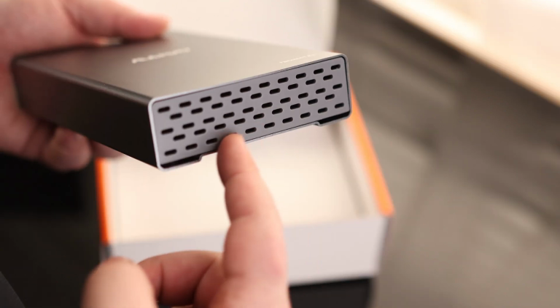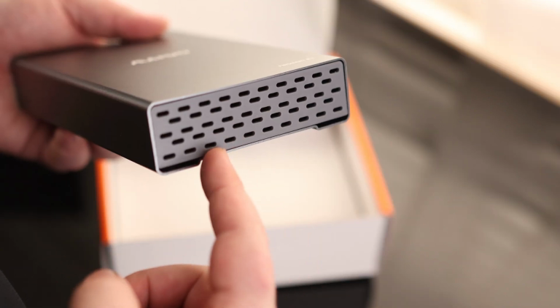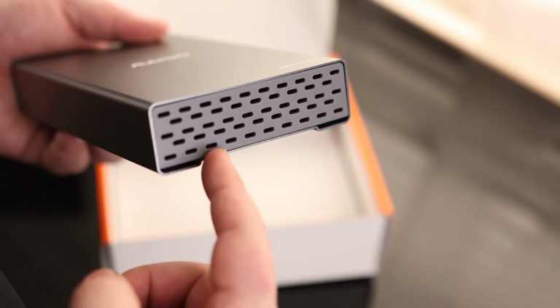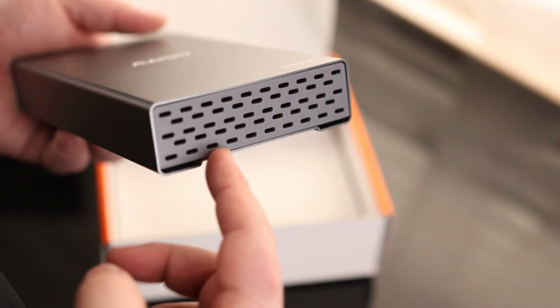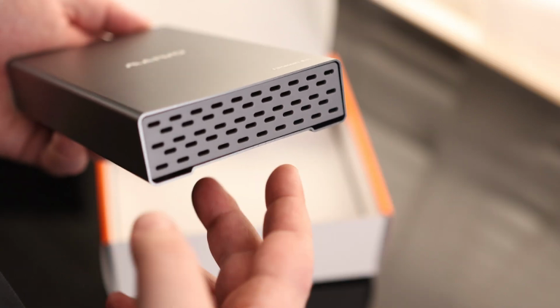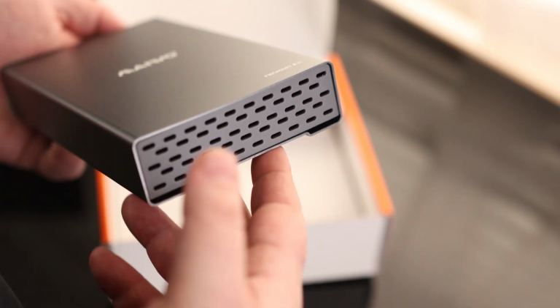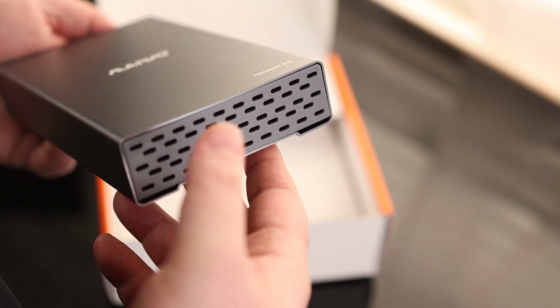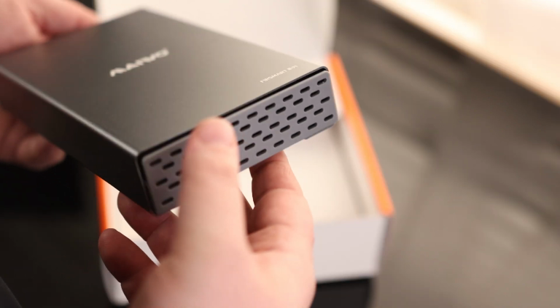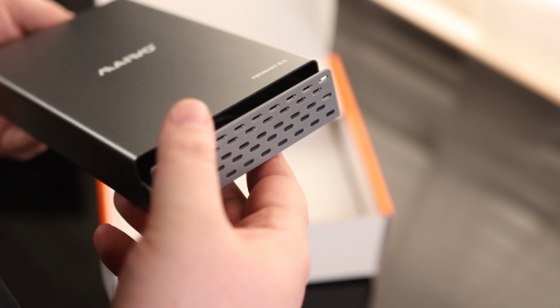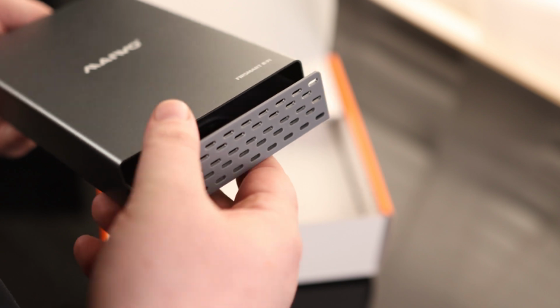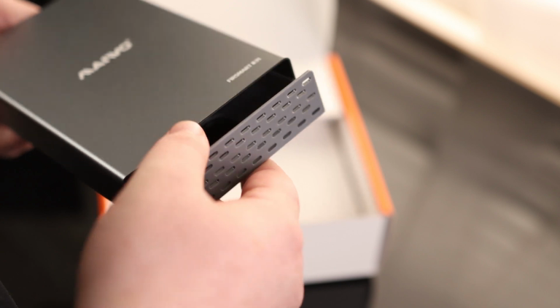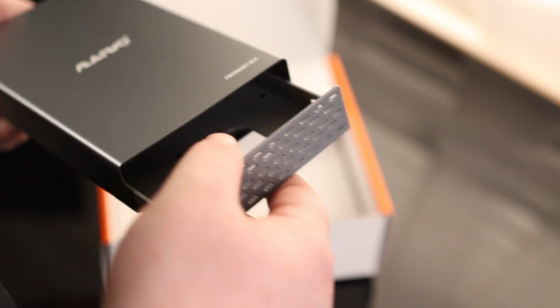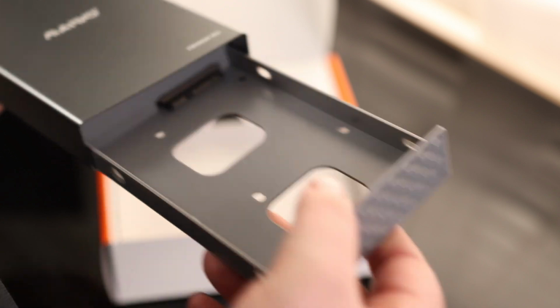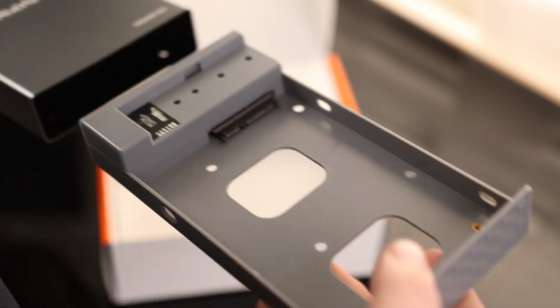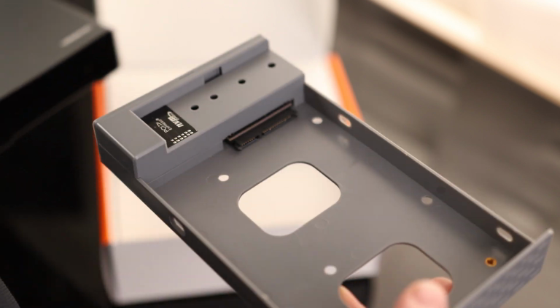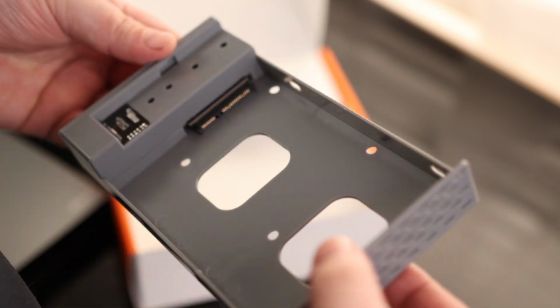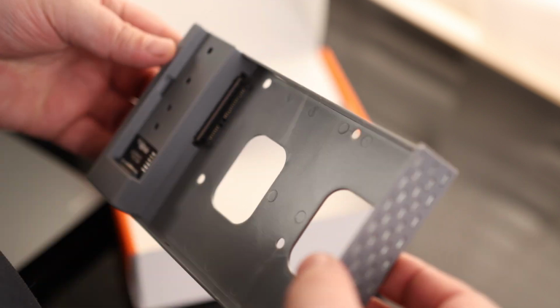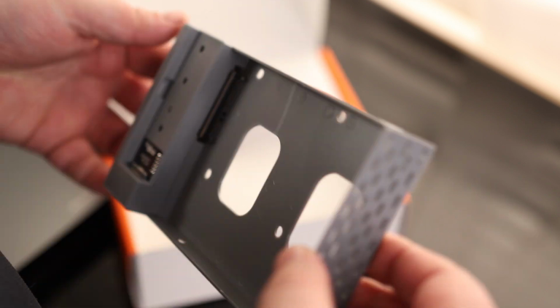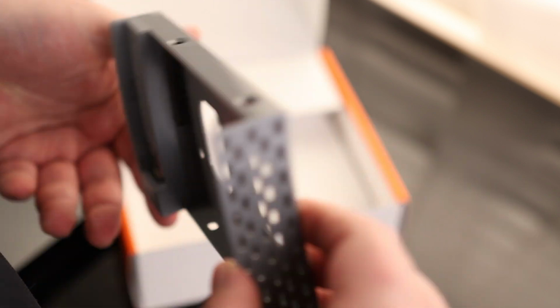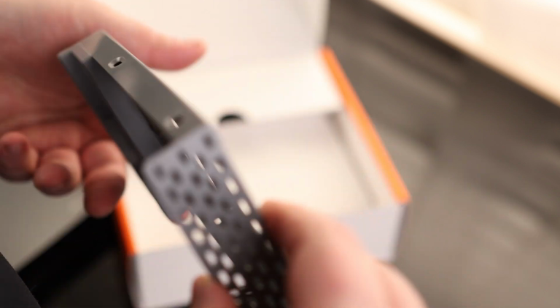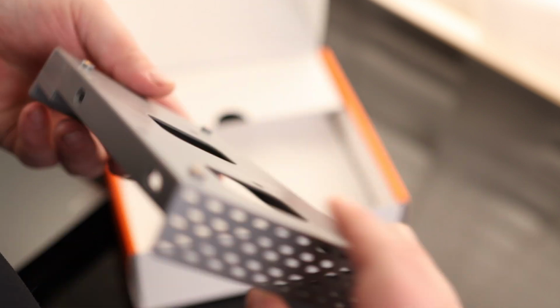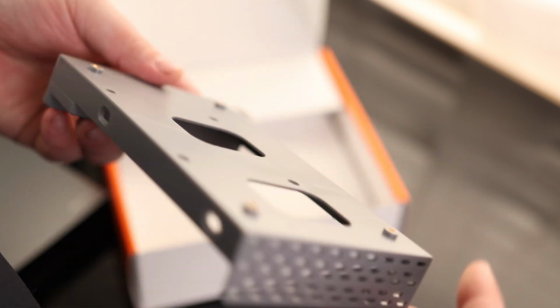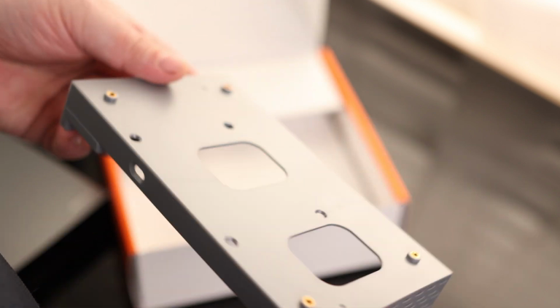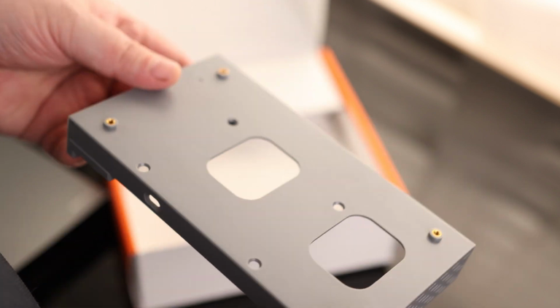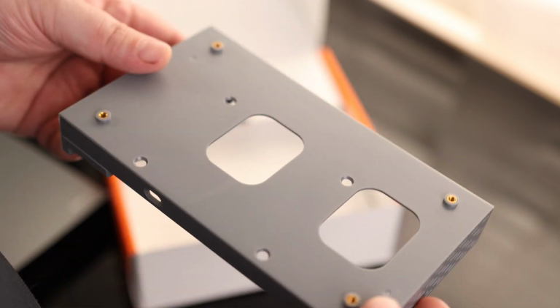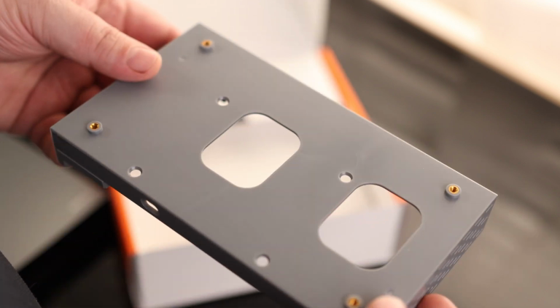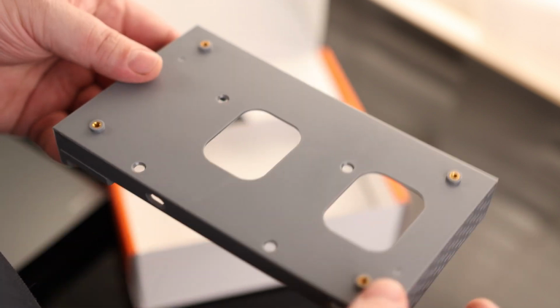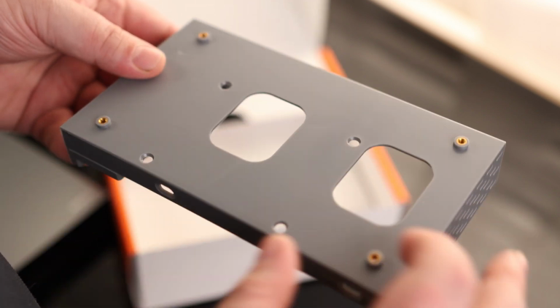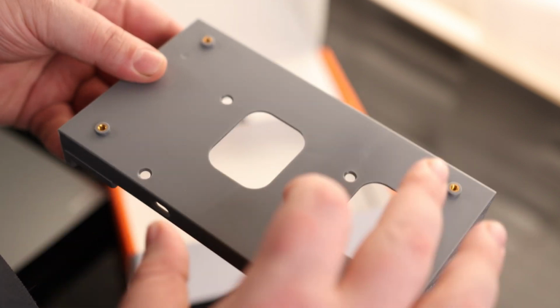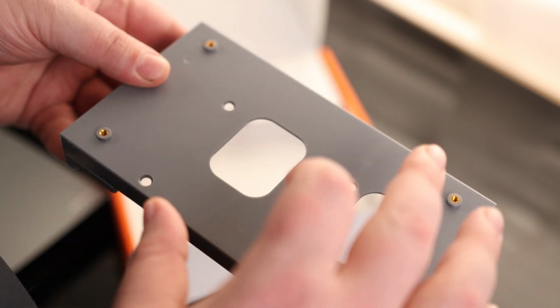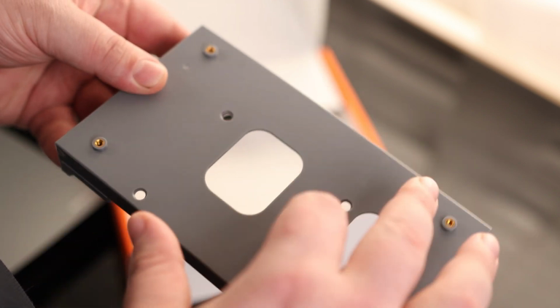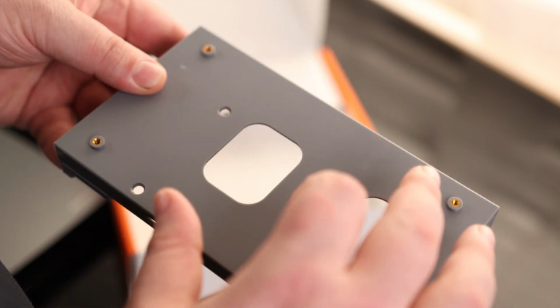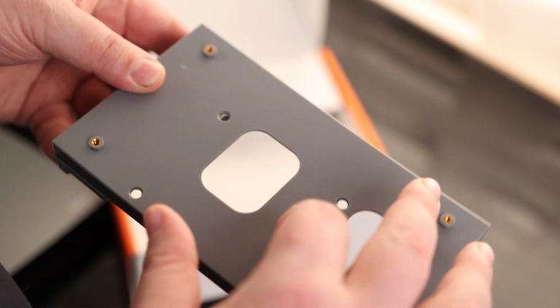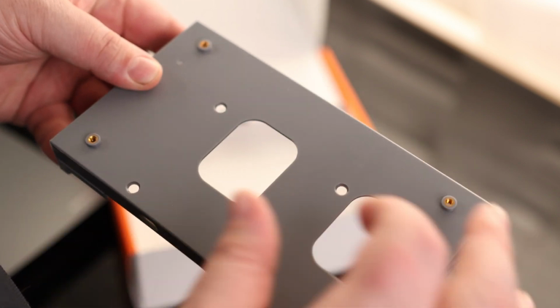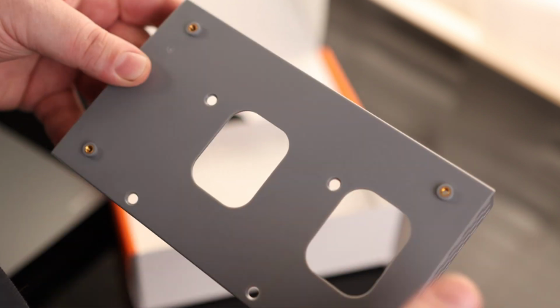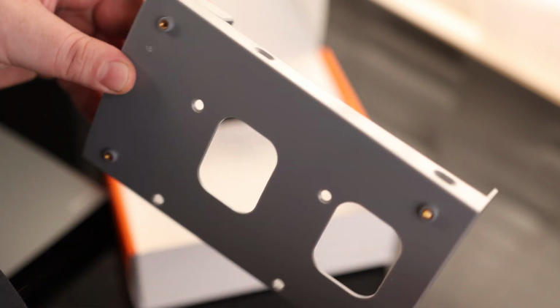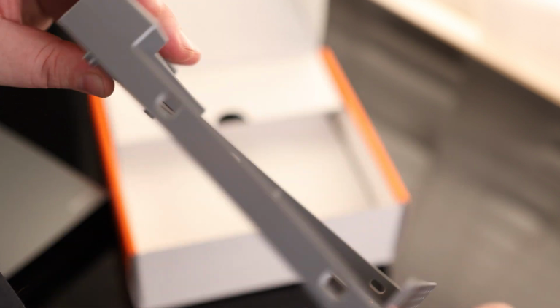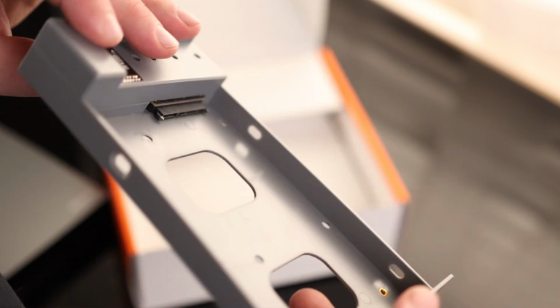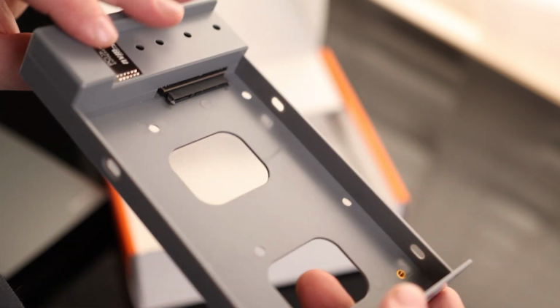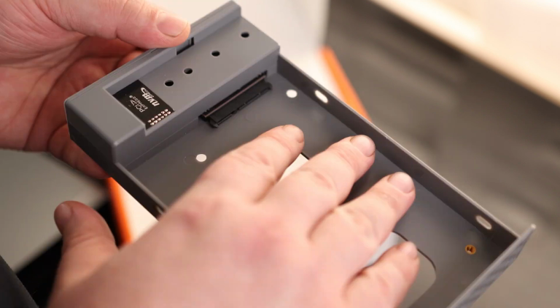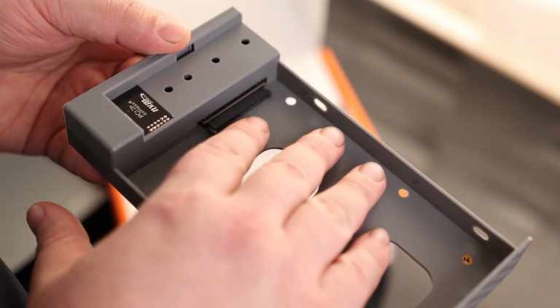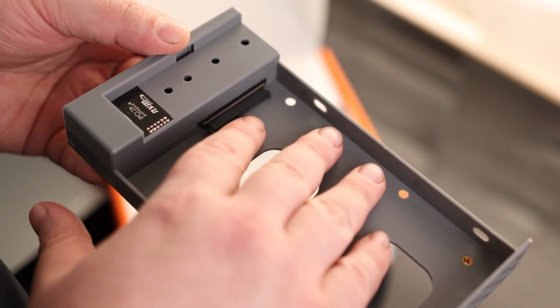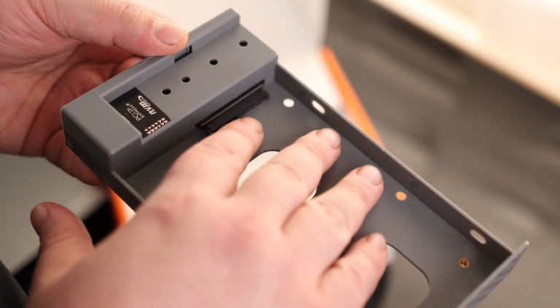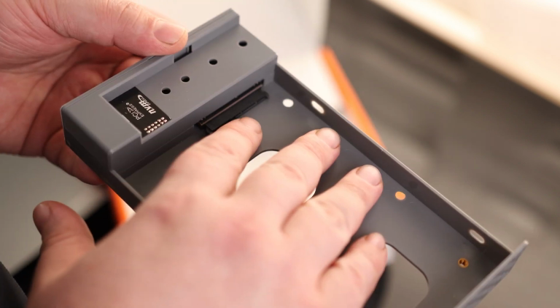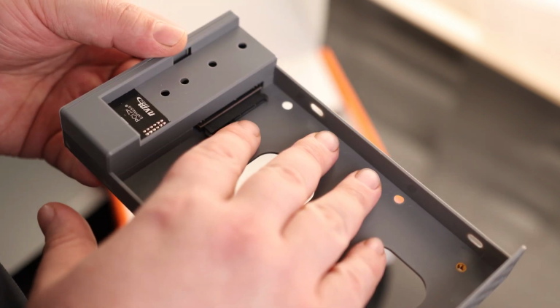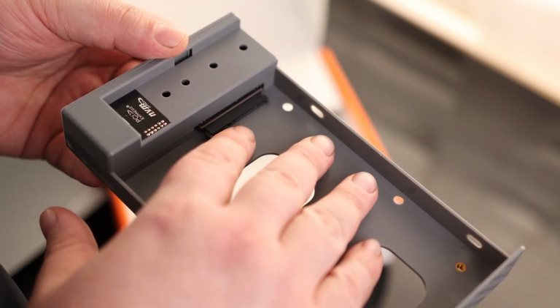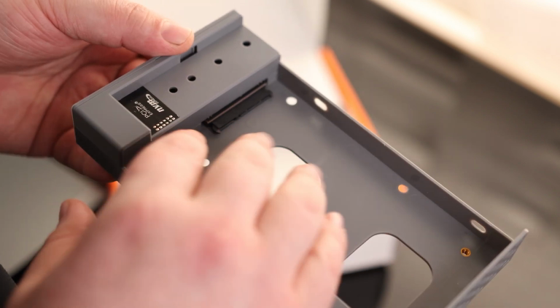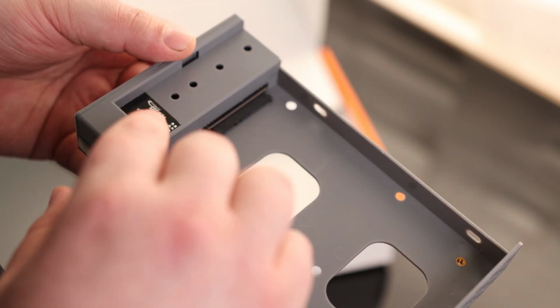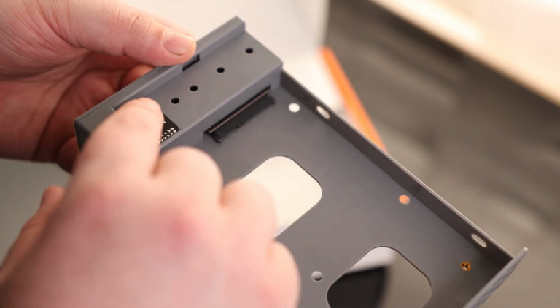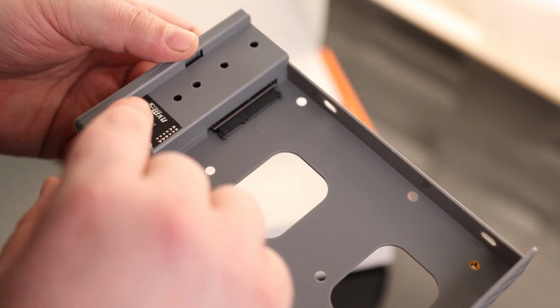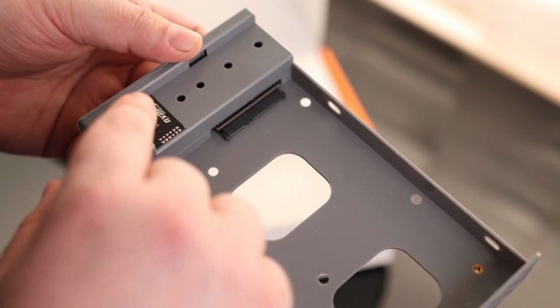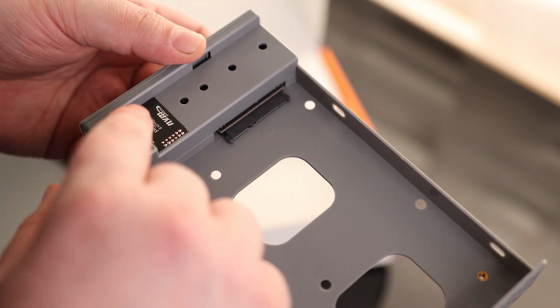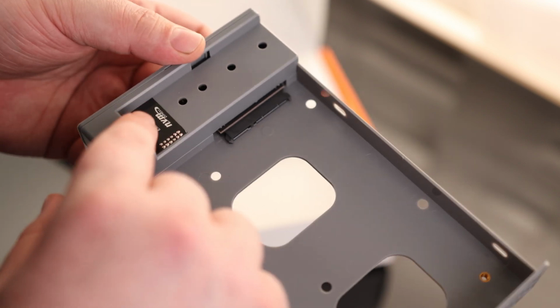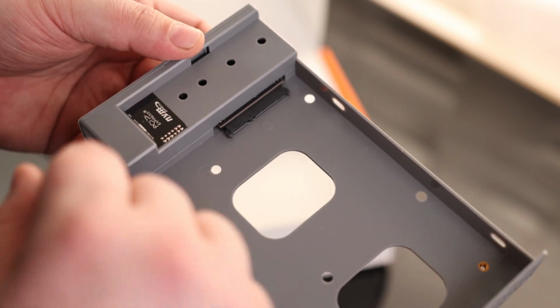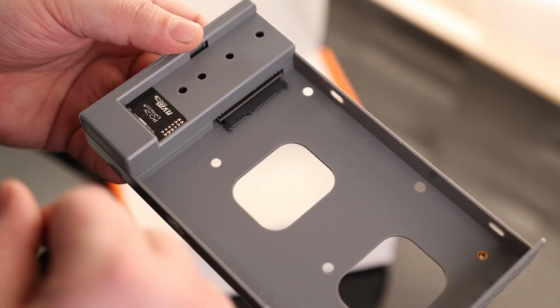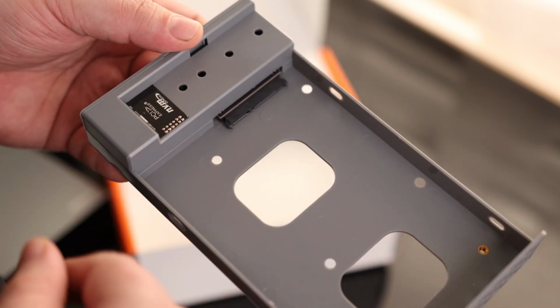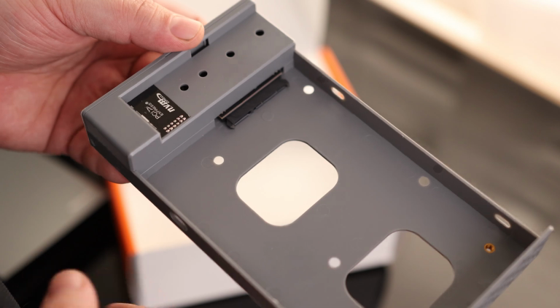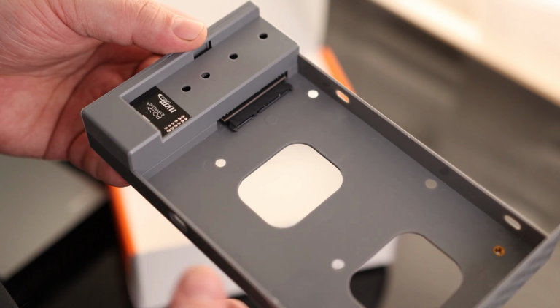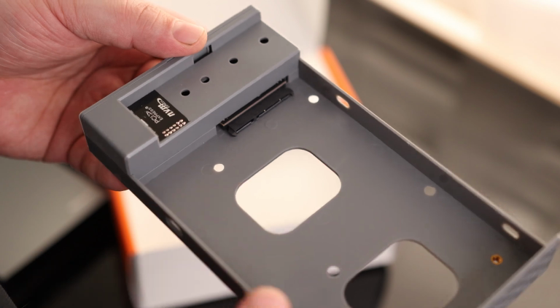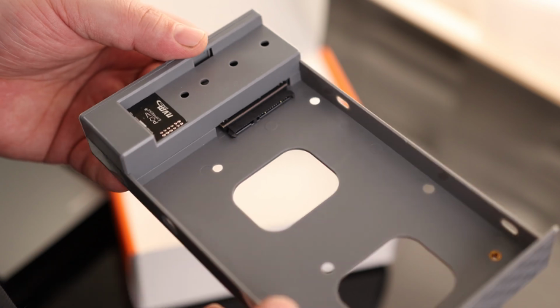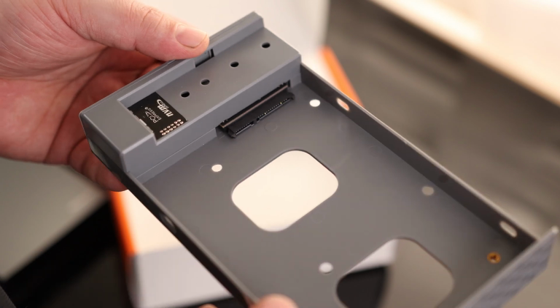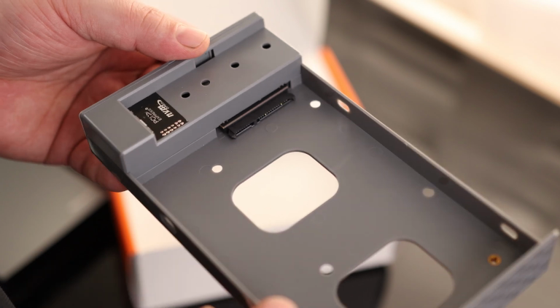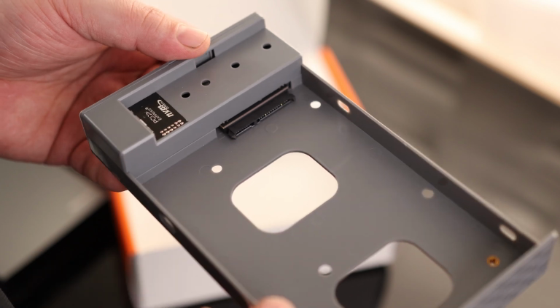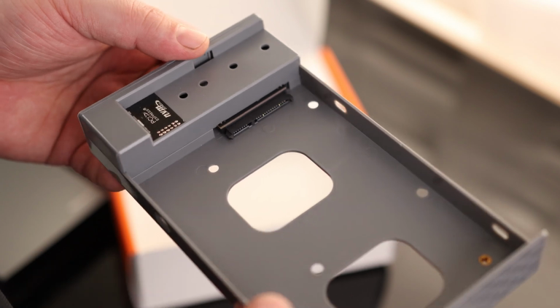On the front we do have some ventilation, and this is the heart of the unit. This is a plastic case — we can put our SATA drive here on the bottom and our NVMe drive on the top.